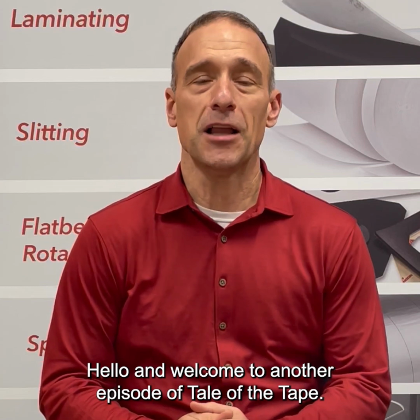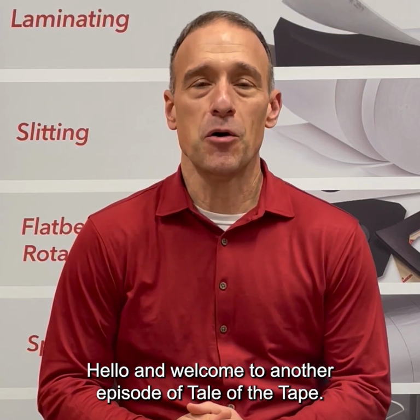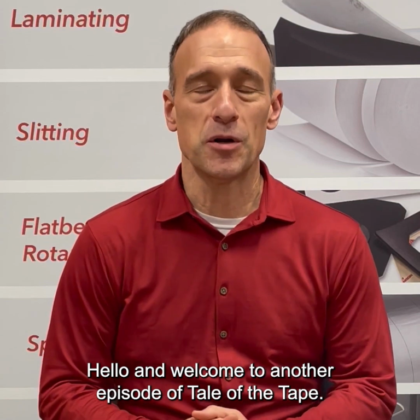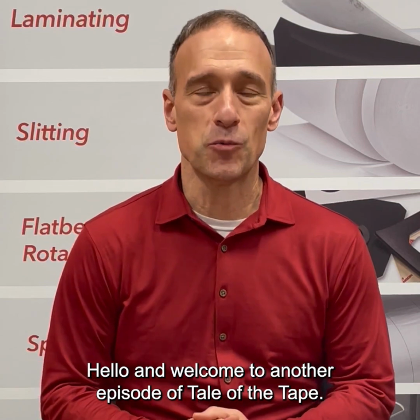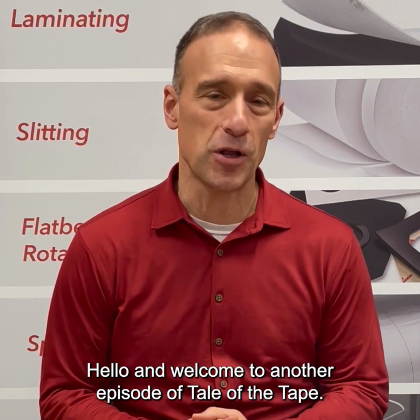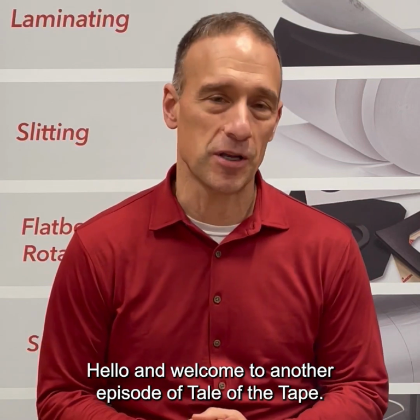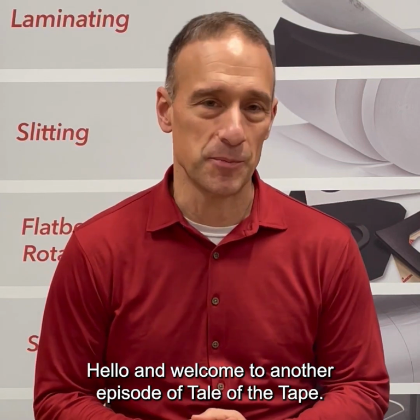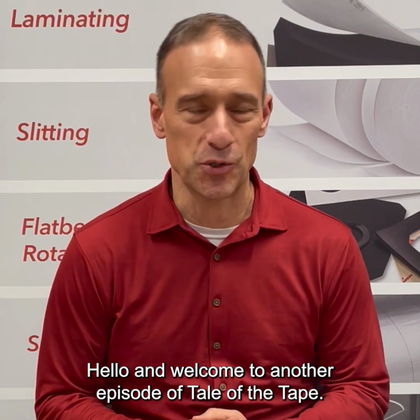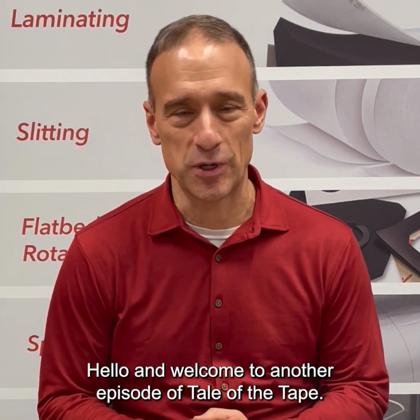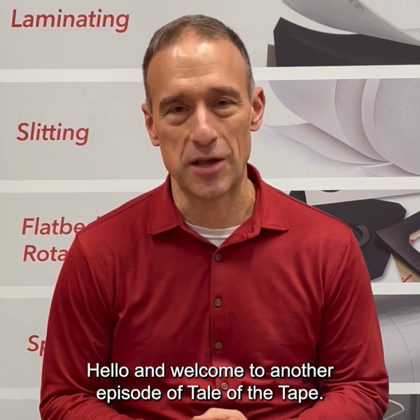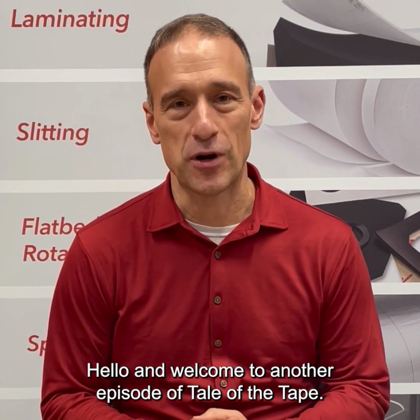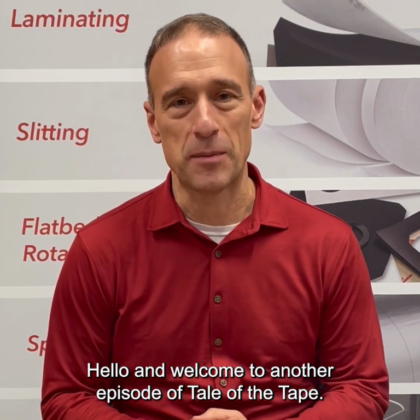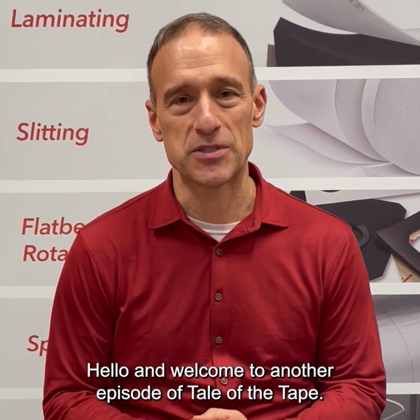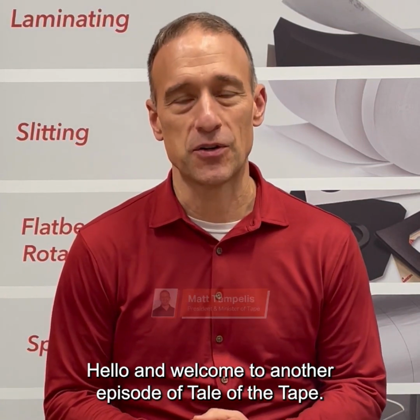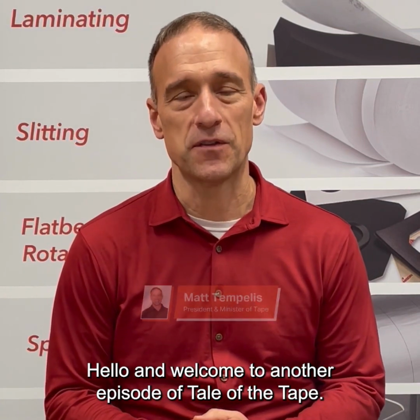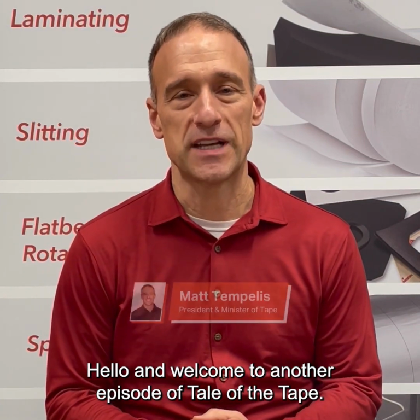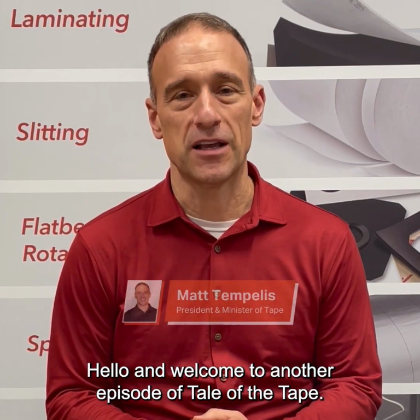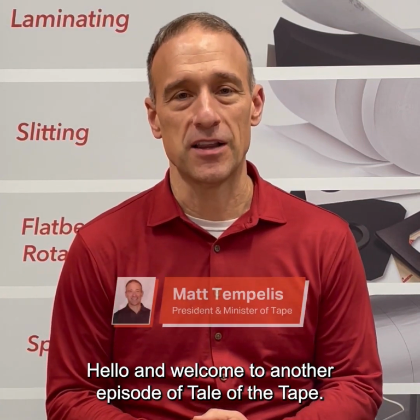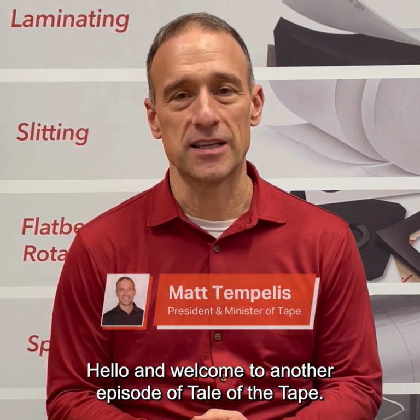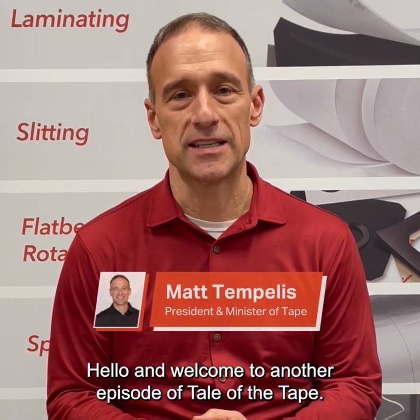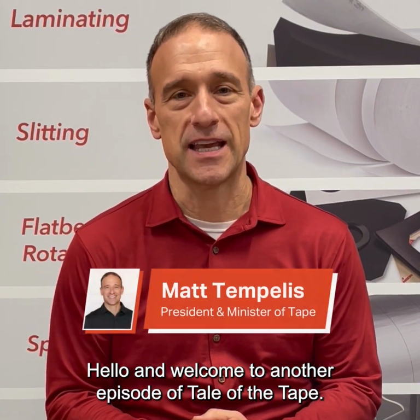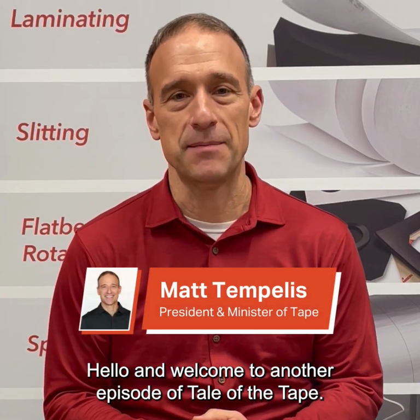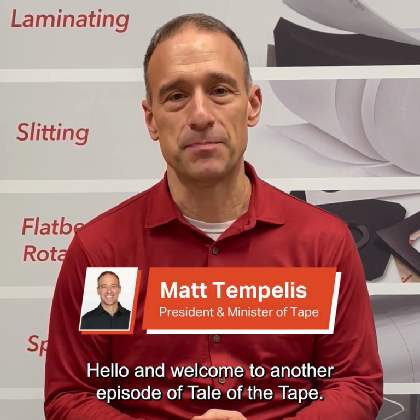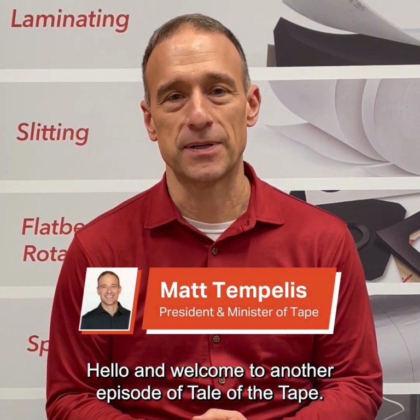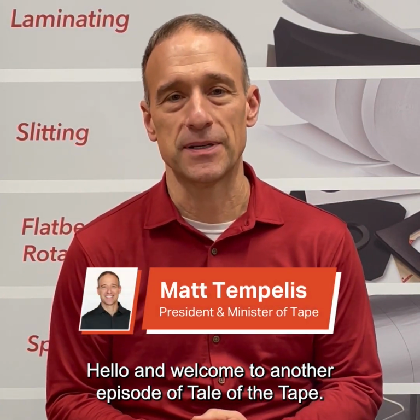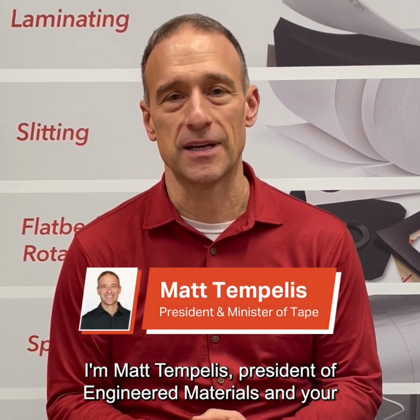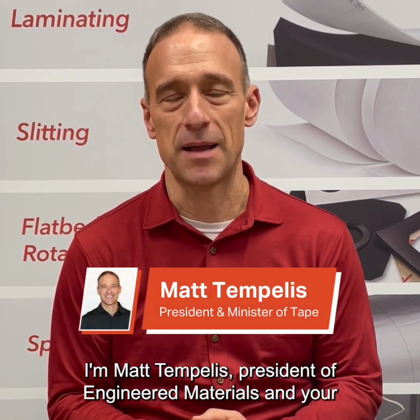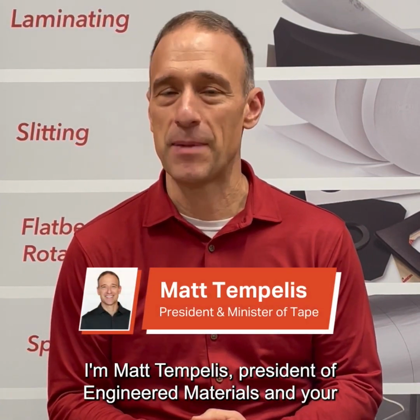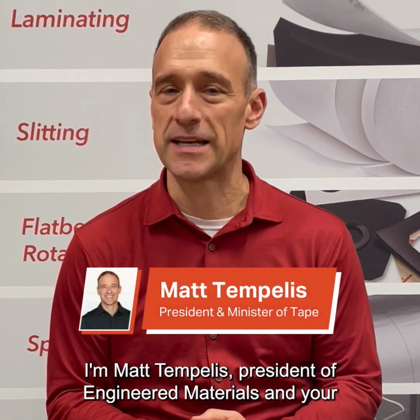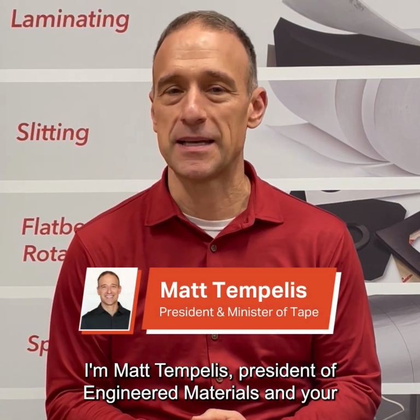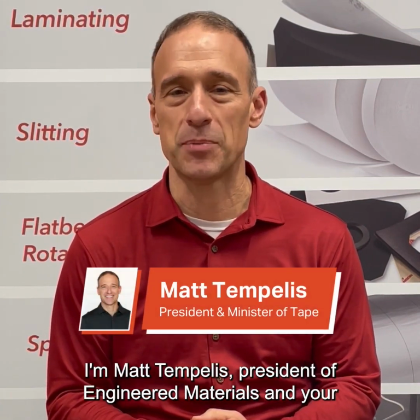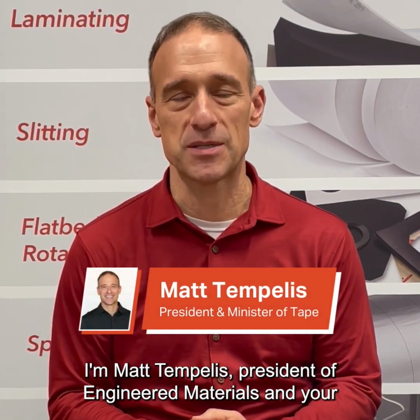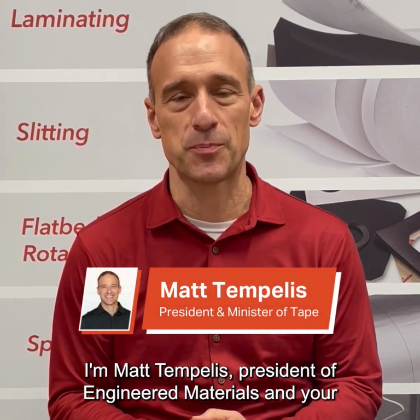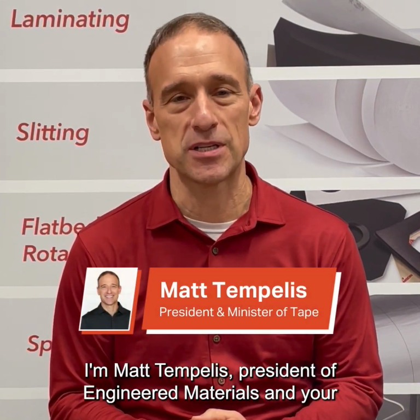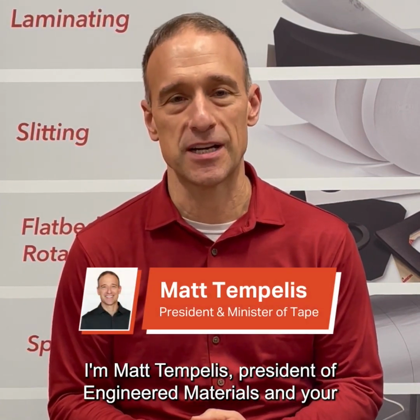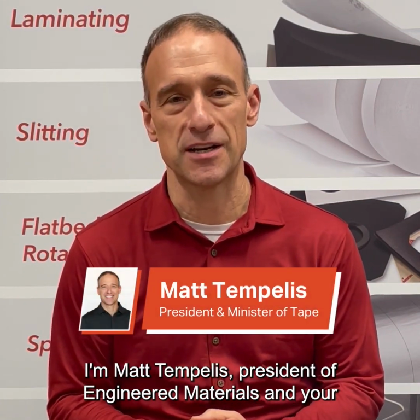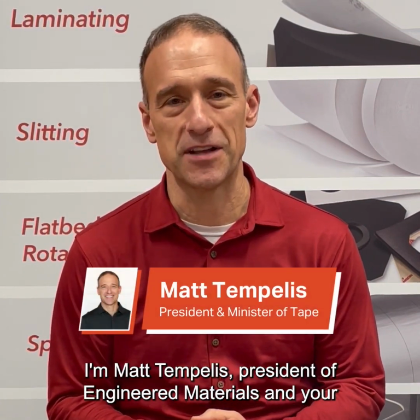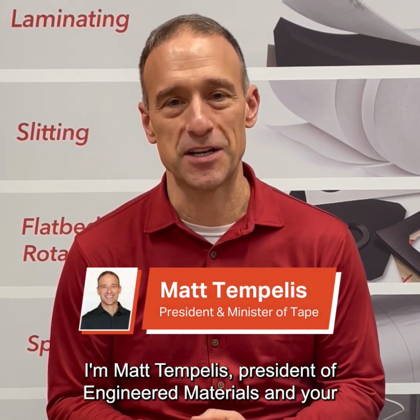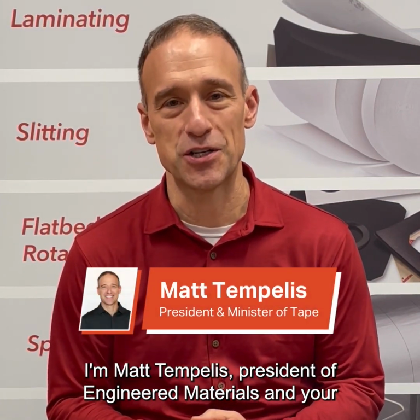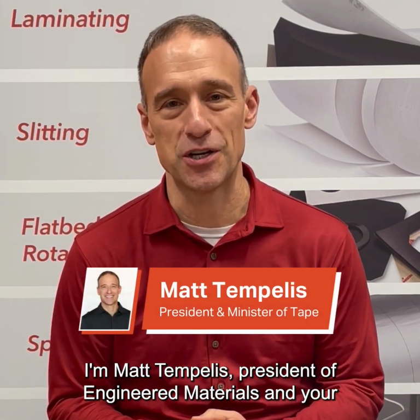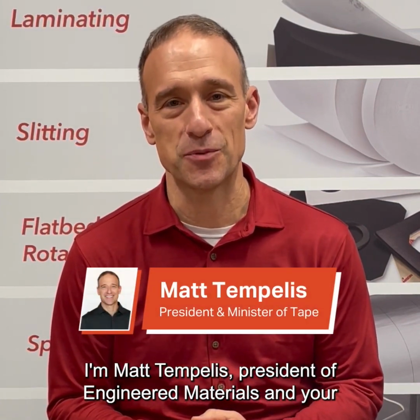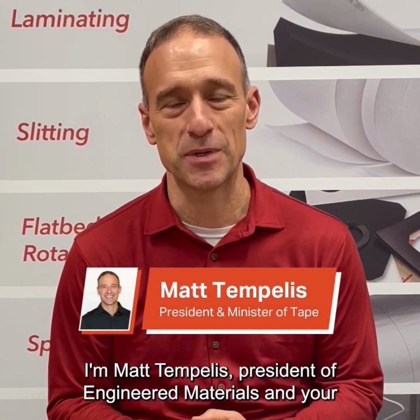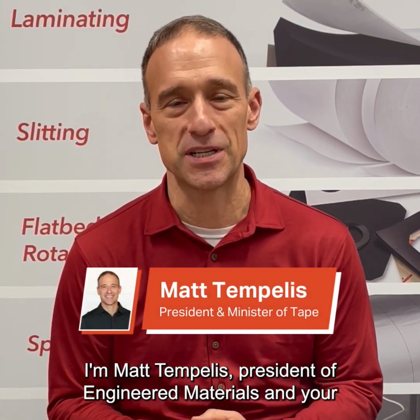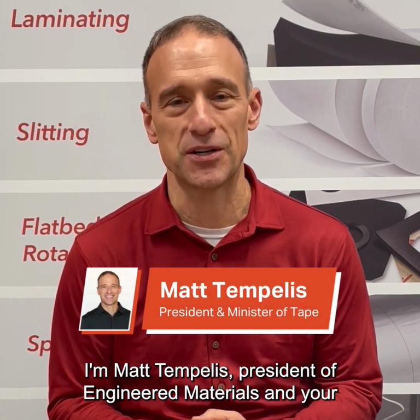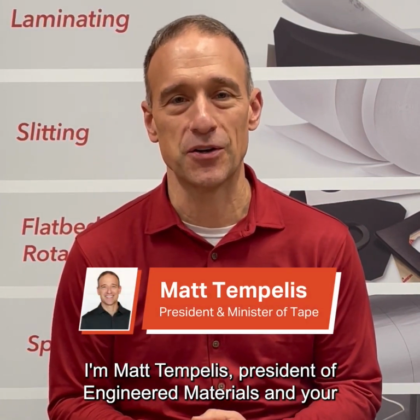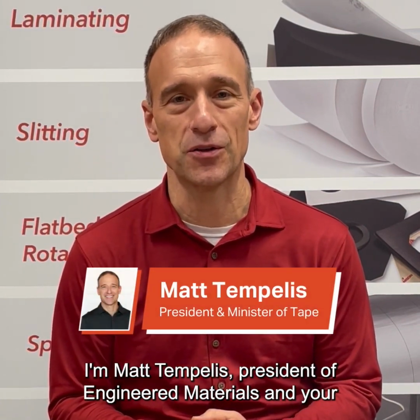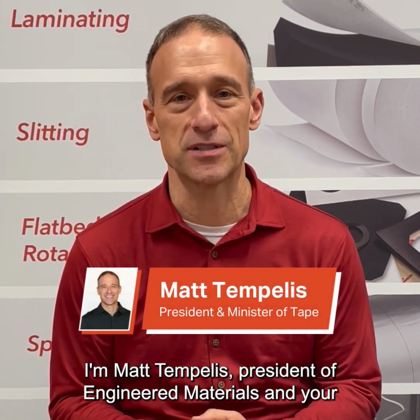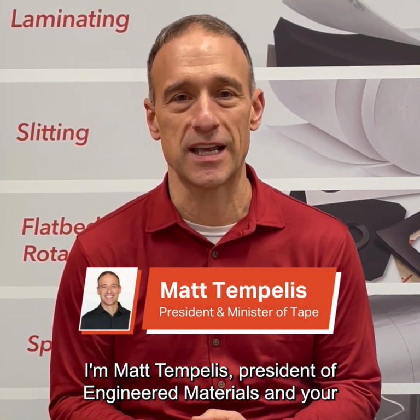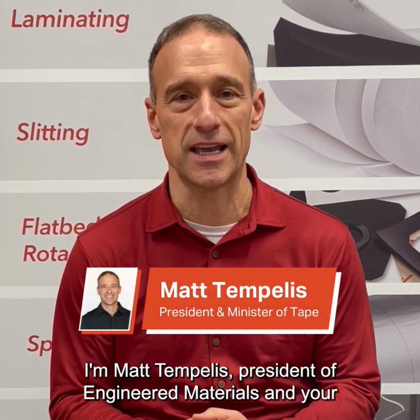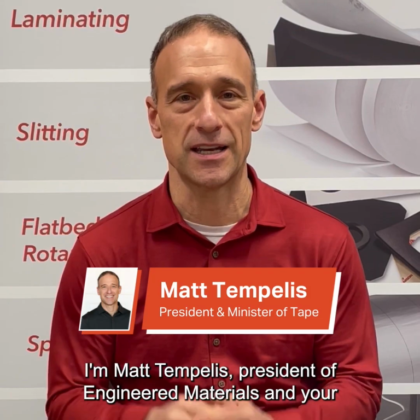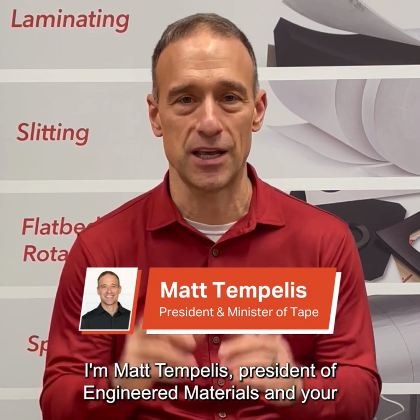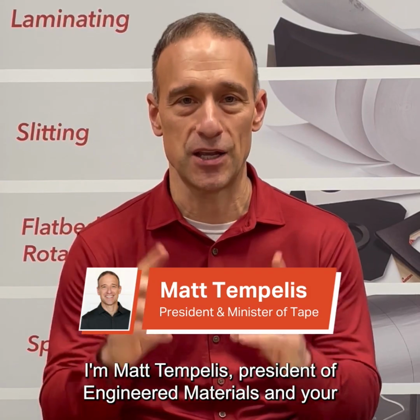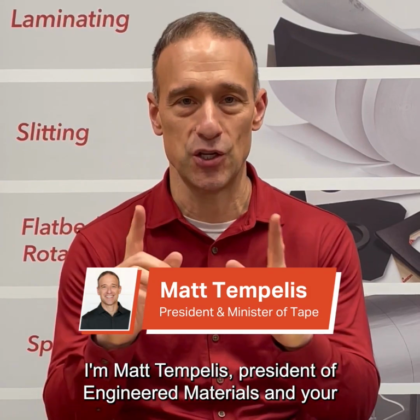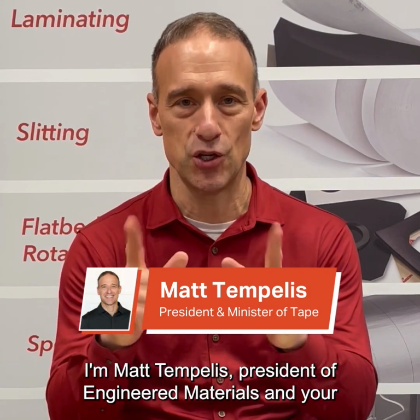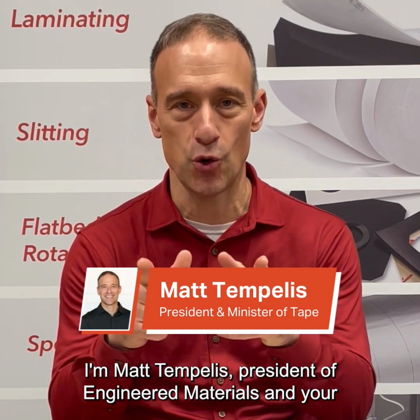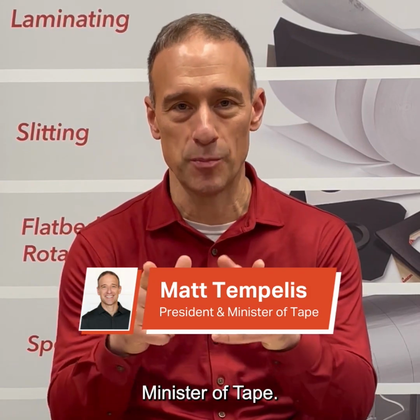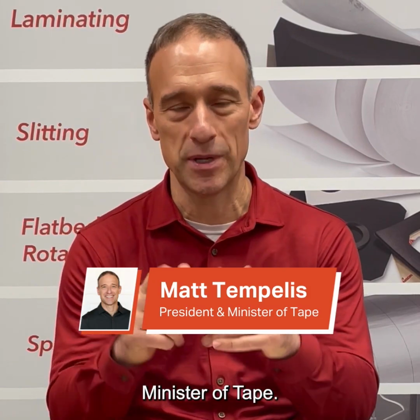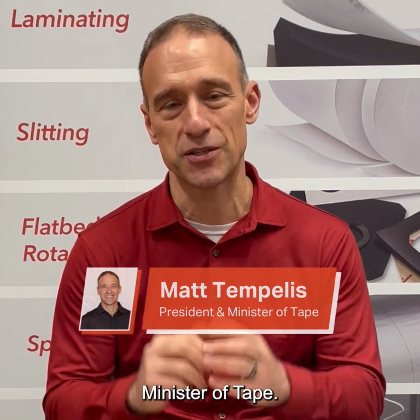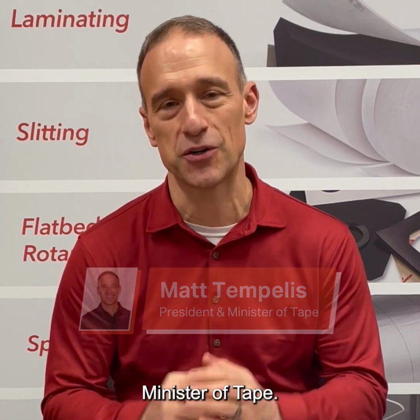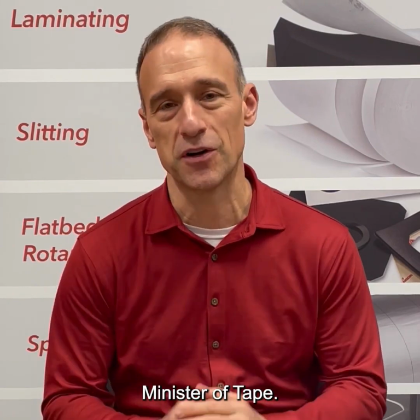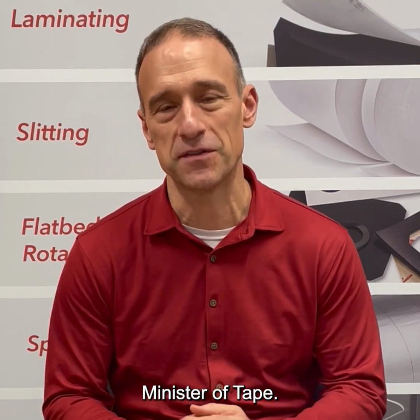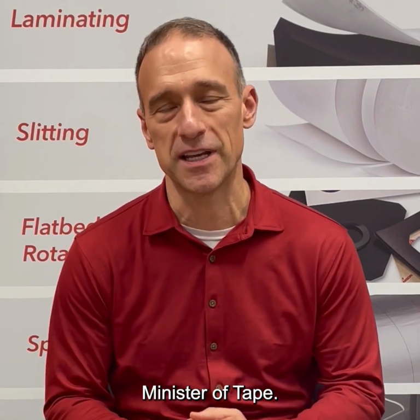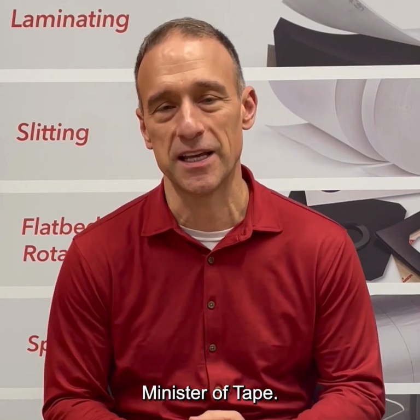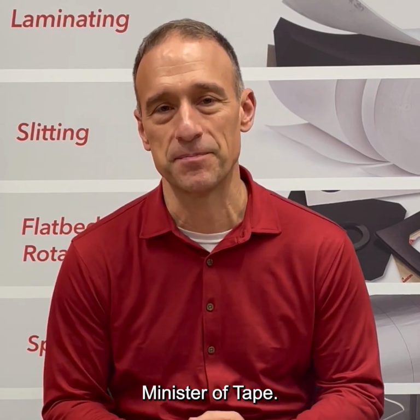Hello and welcome to another episode of Tale of the Tape. I'm Matt Templis, President of Engineered Materials and your Minister of Tape.